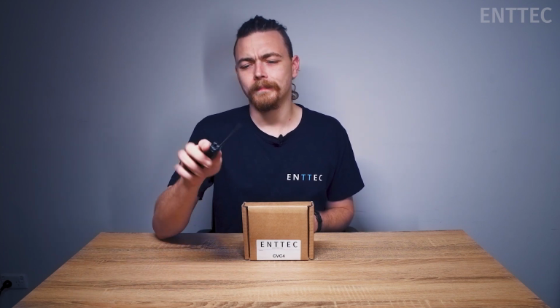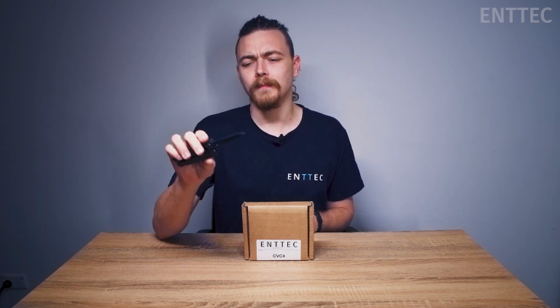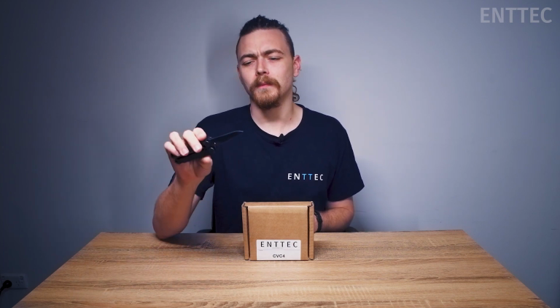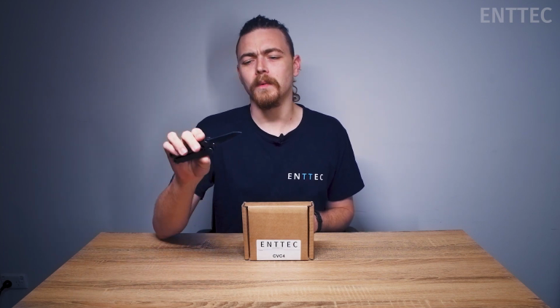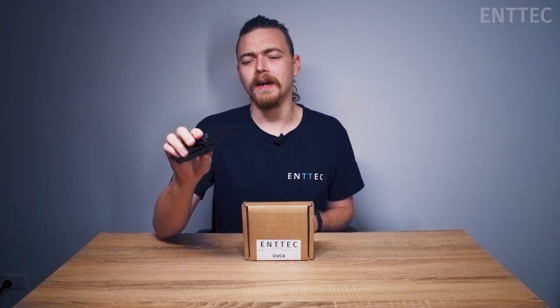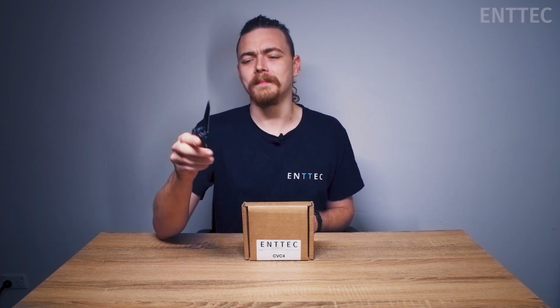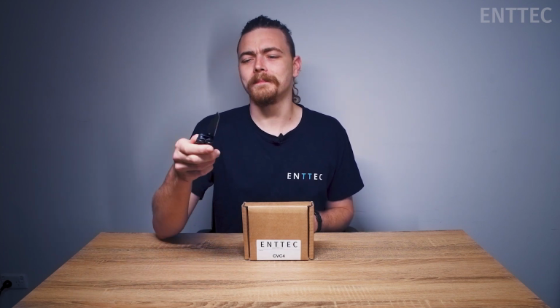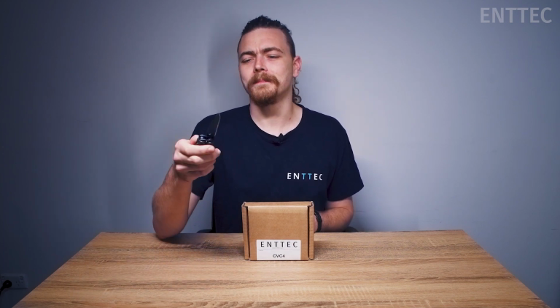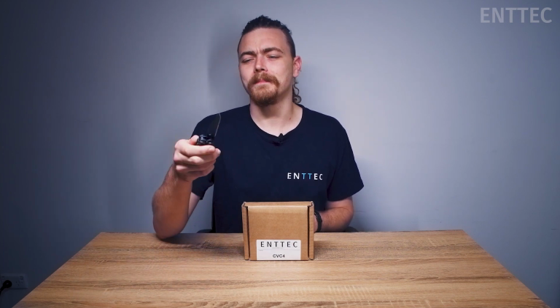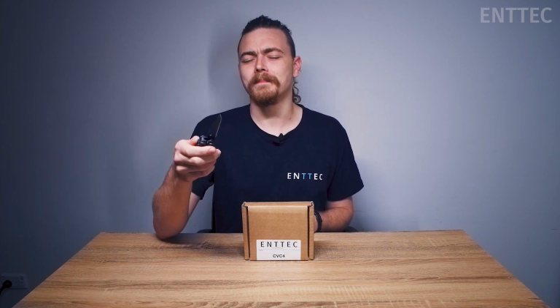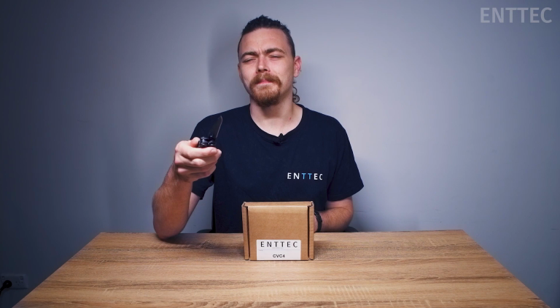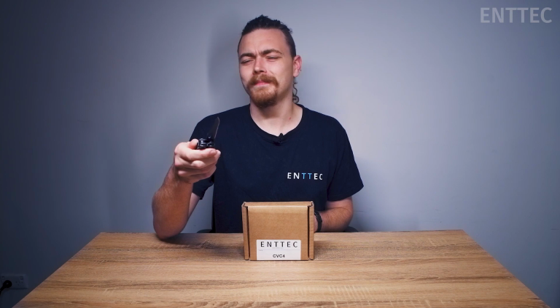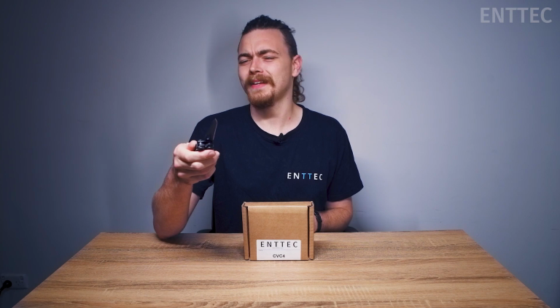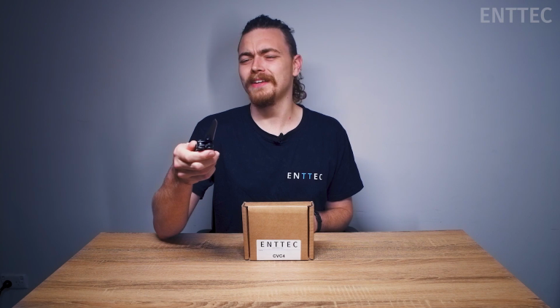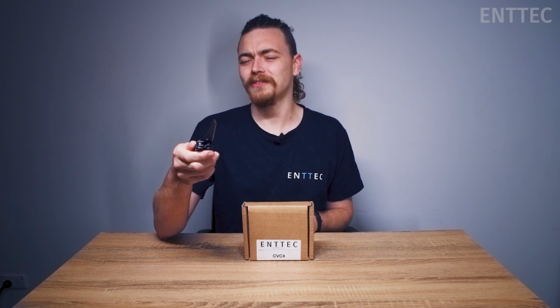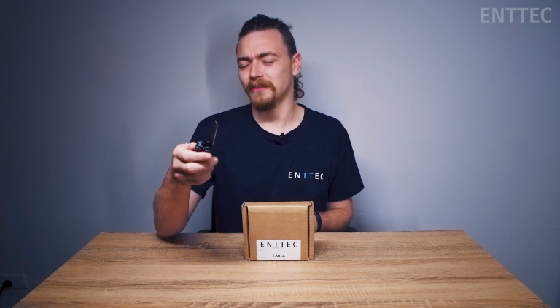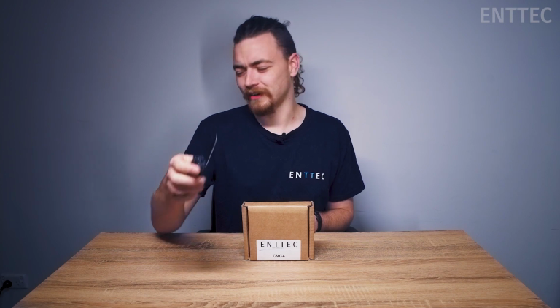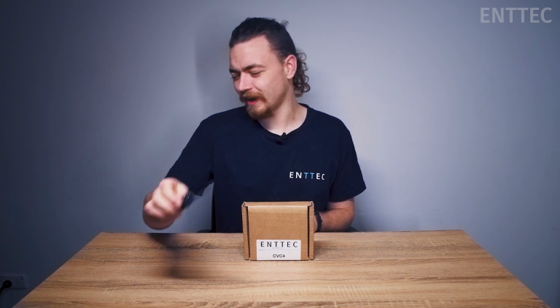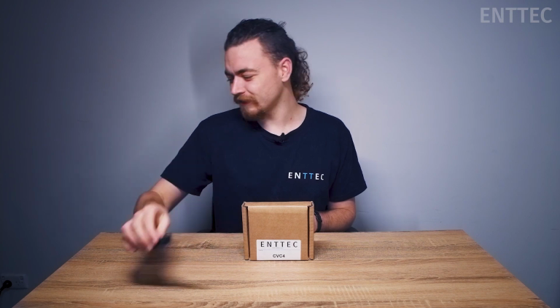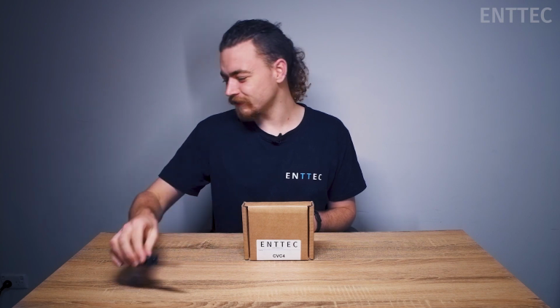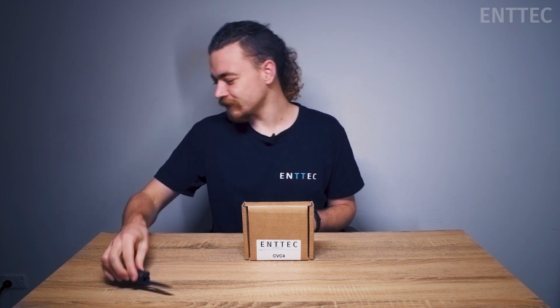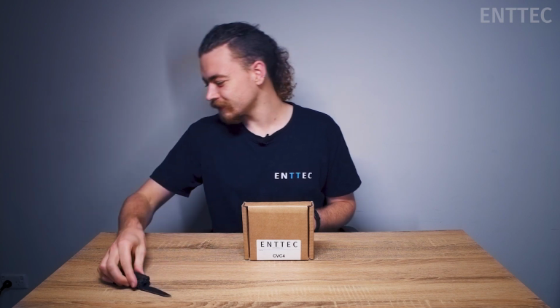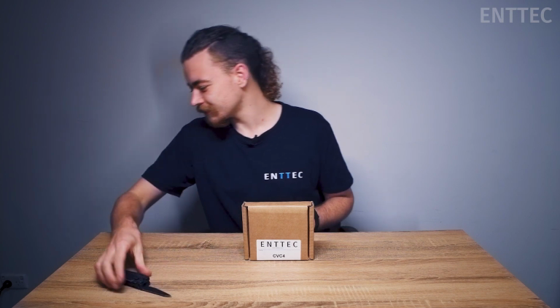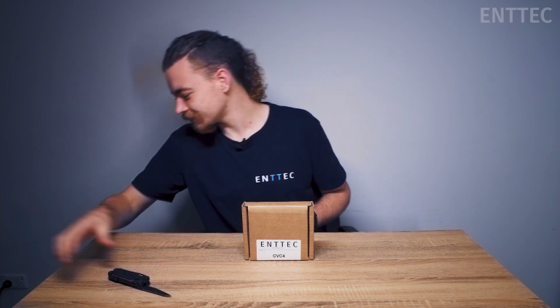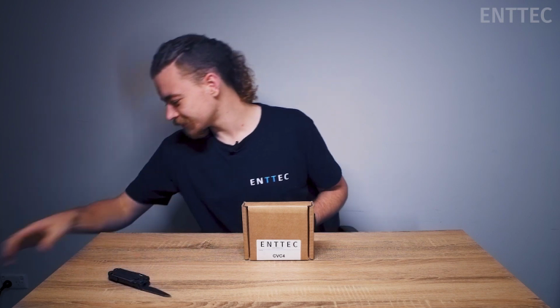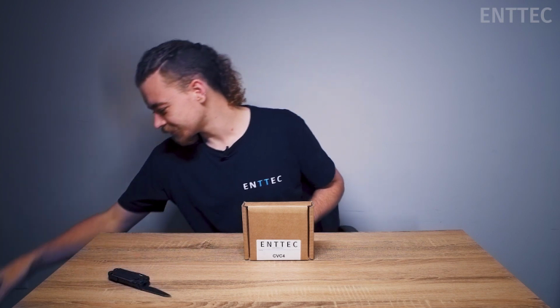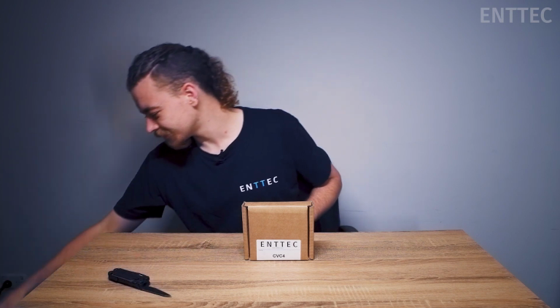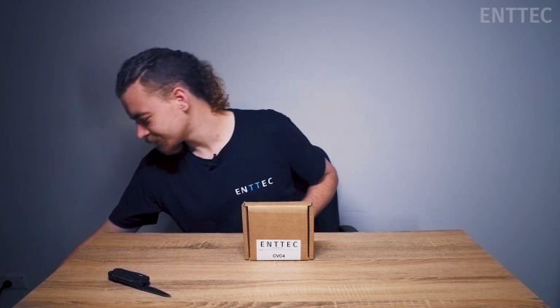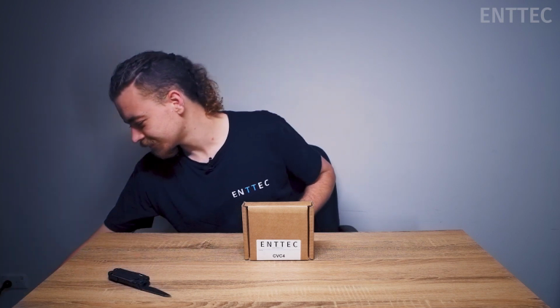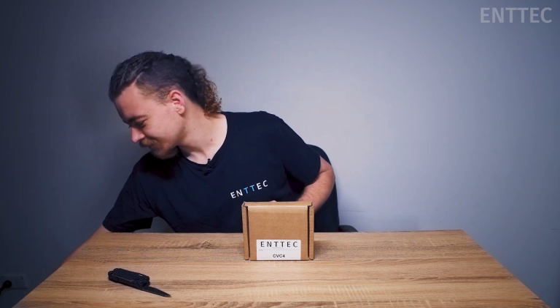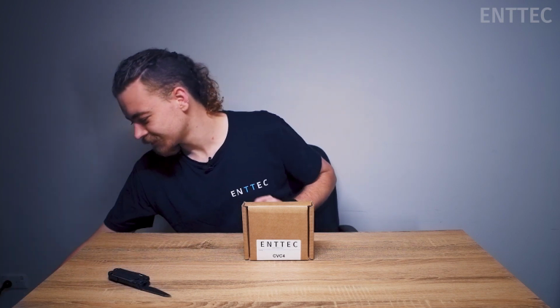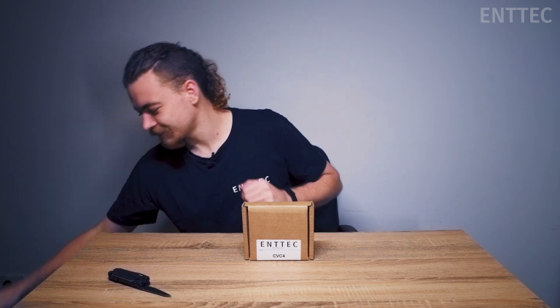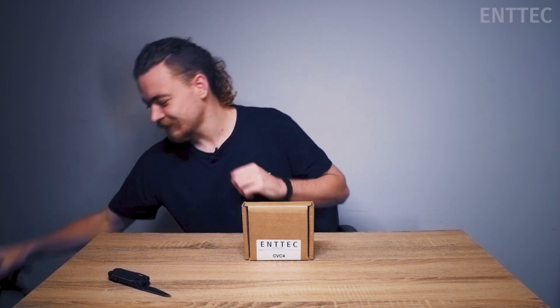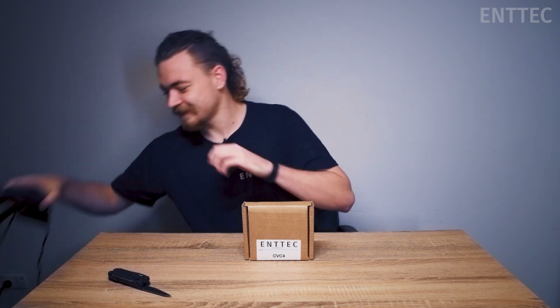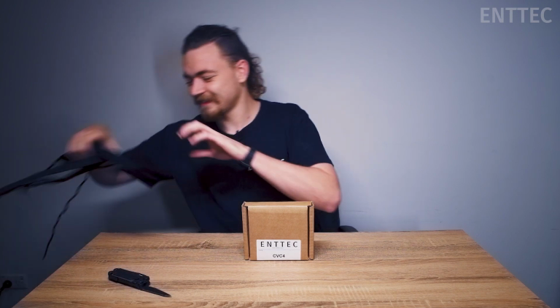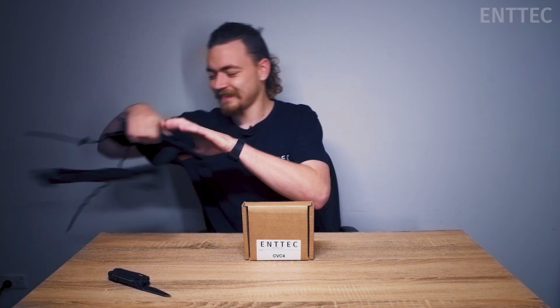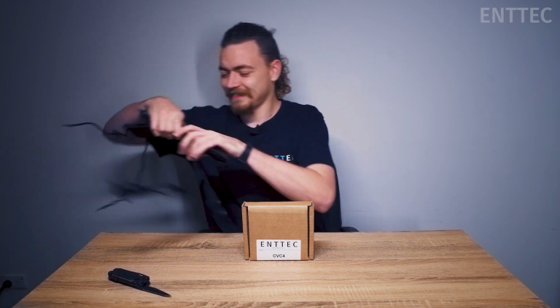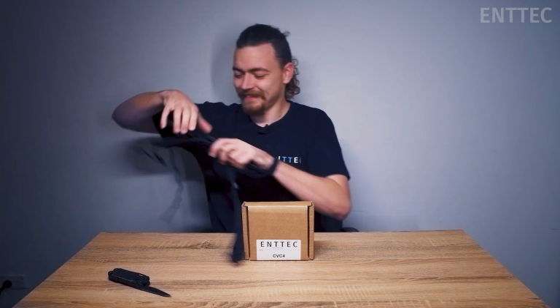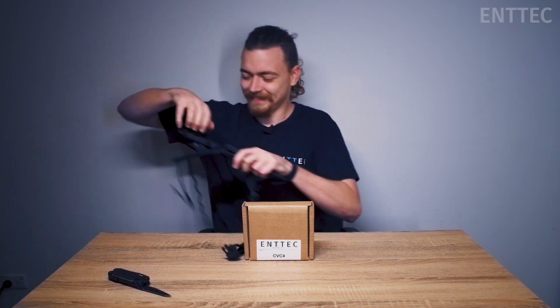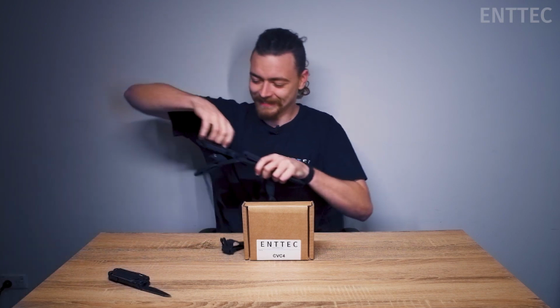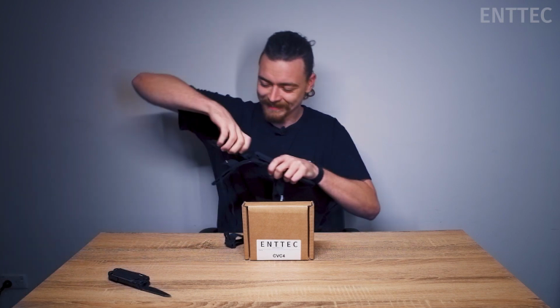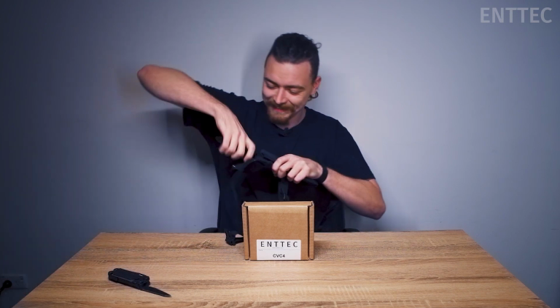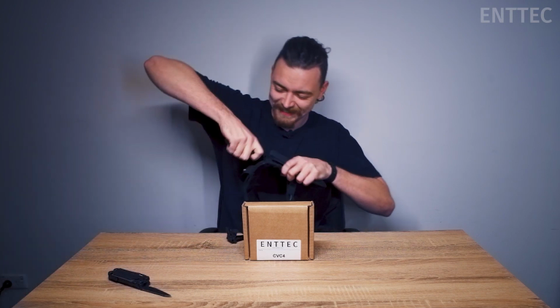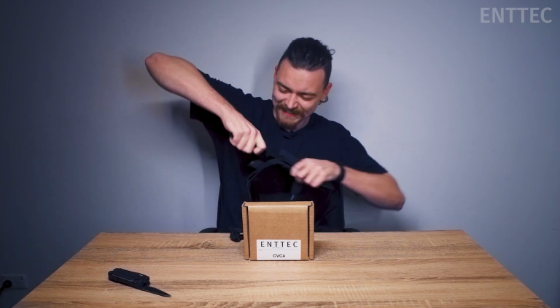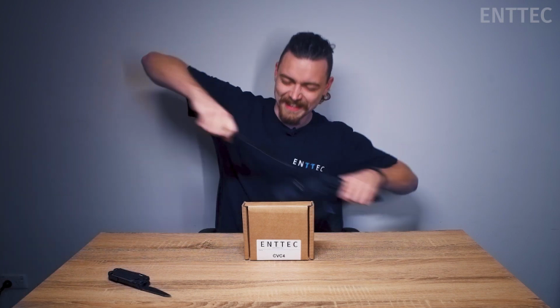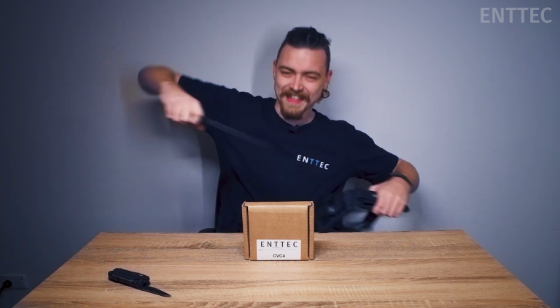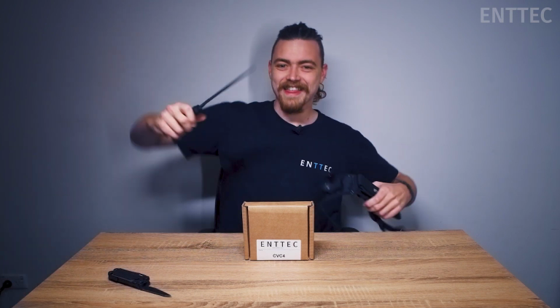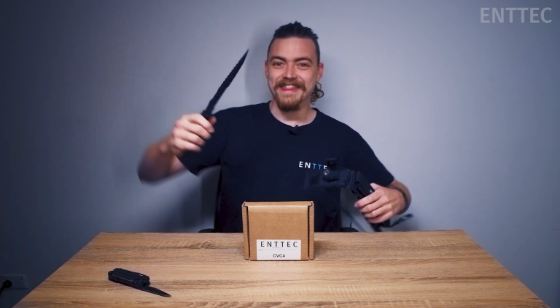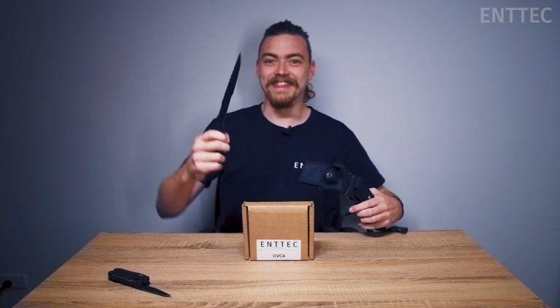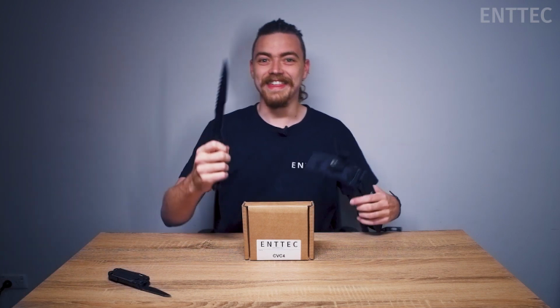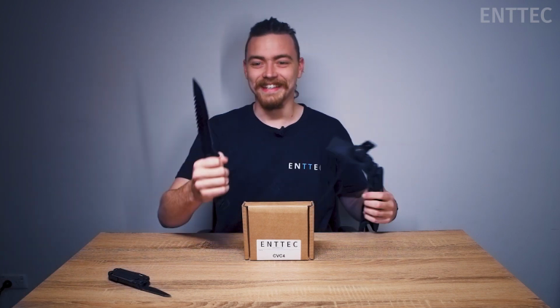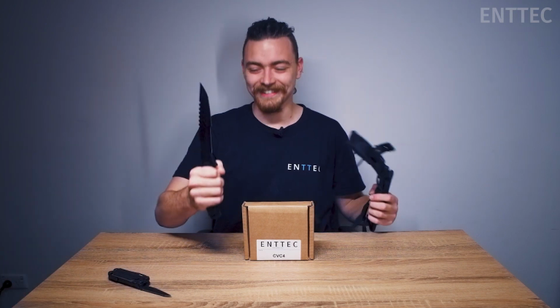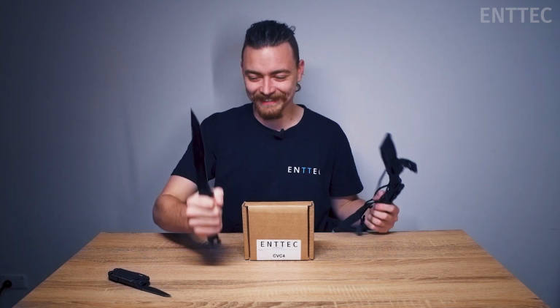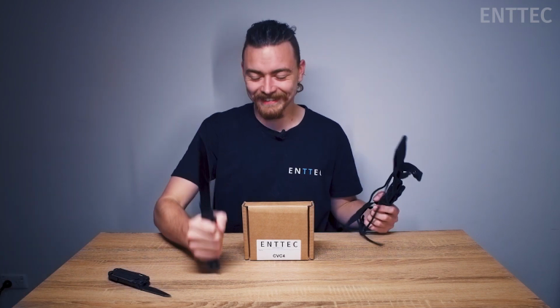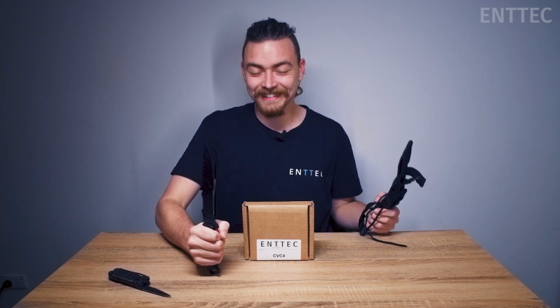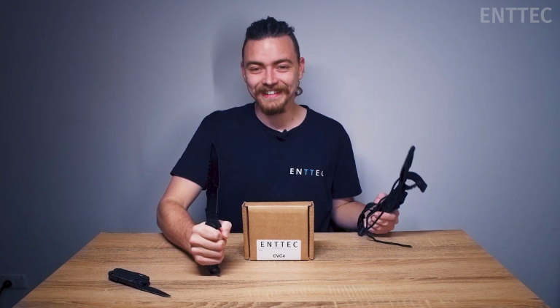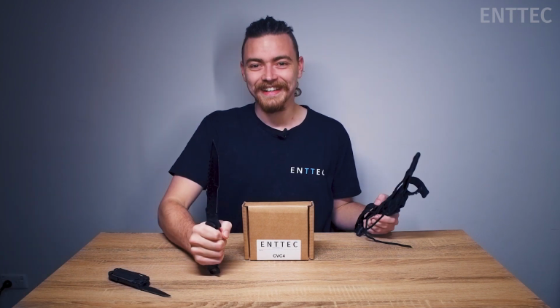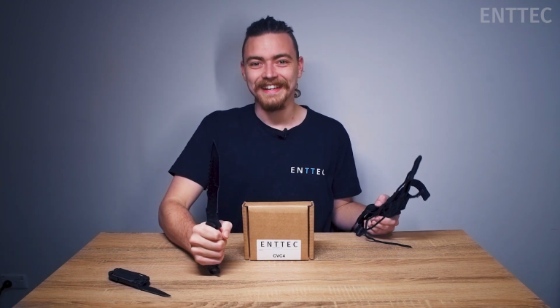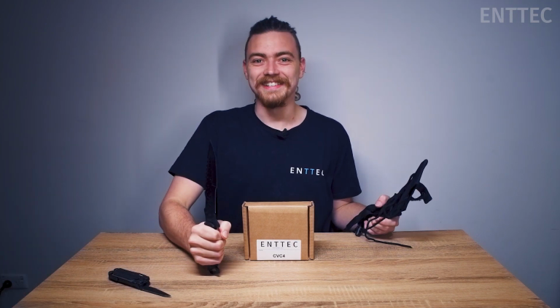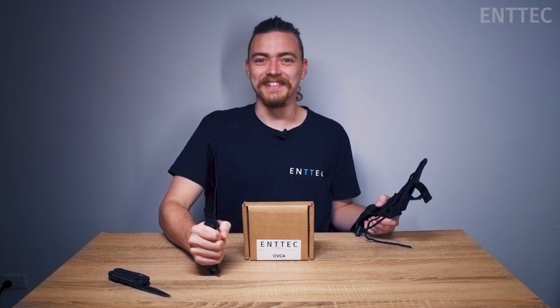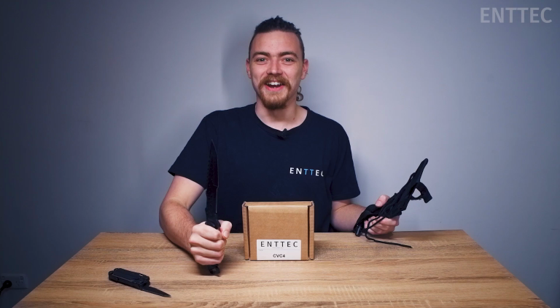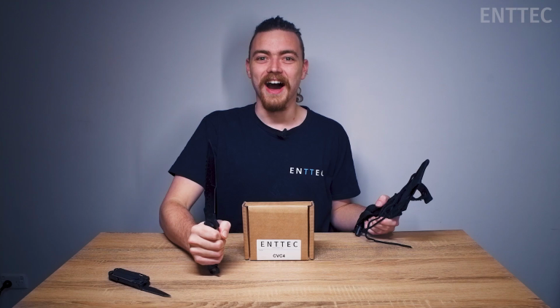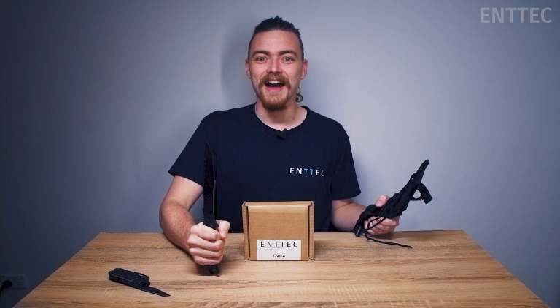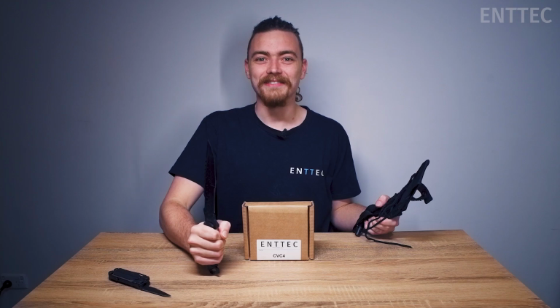Wait, that's not a knife. This is a knife.